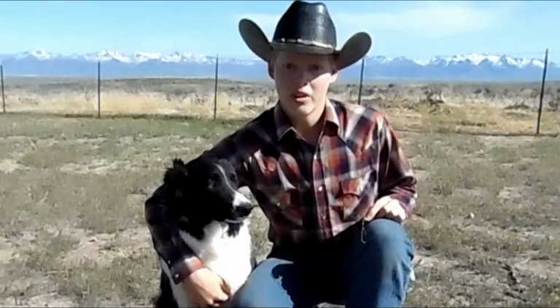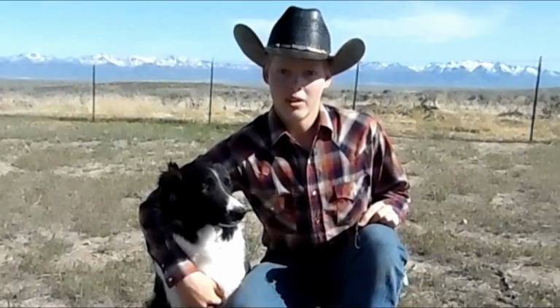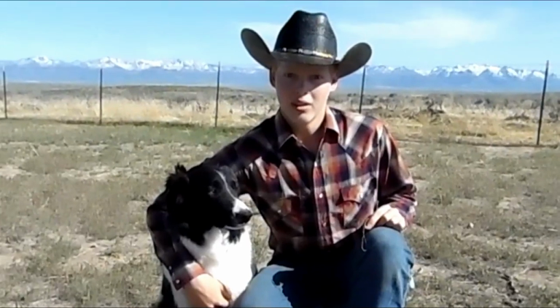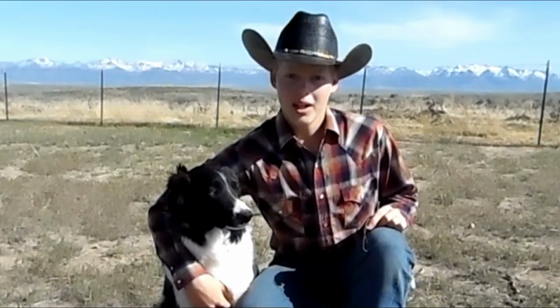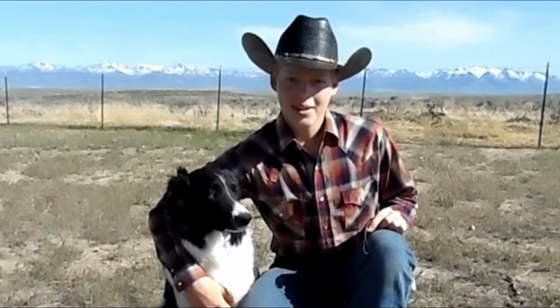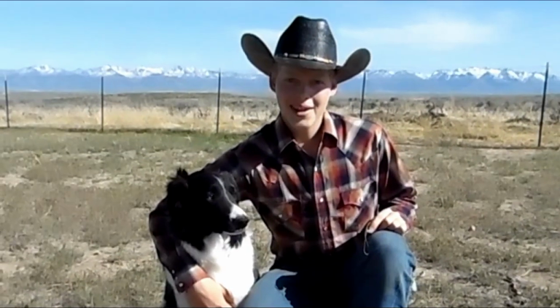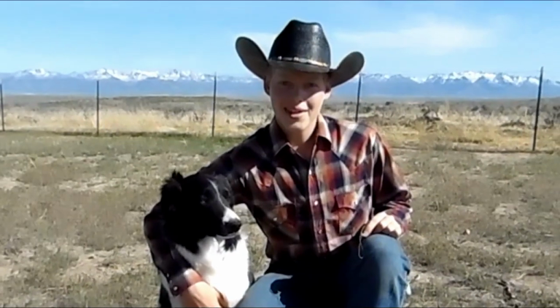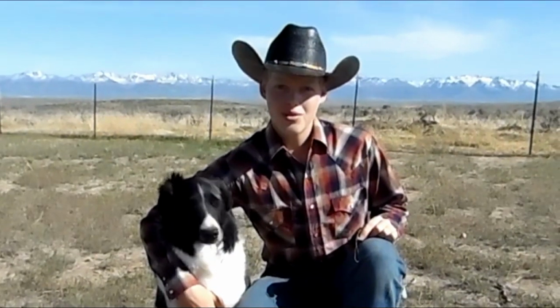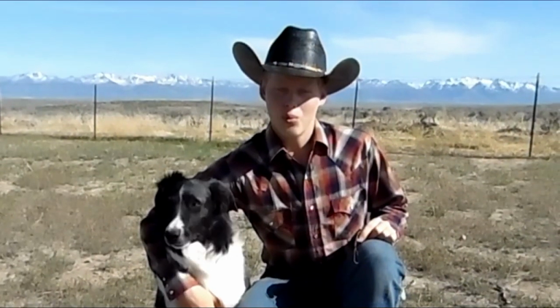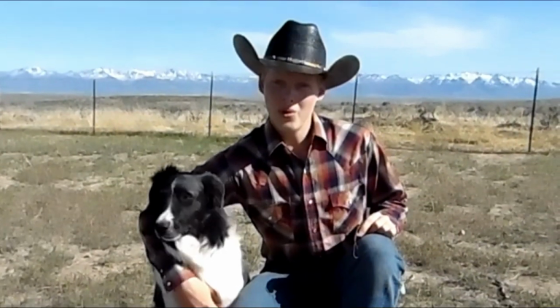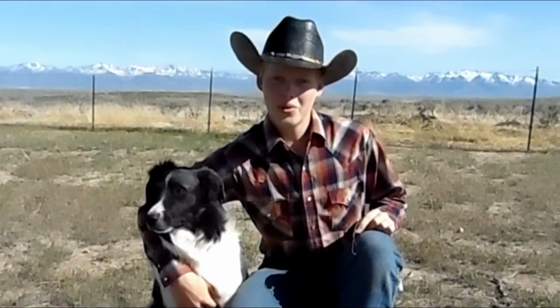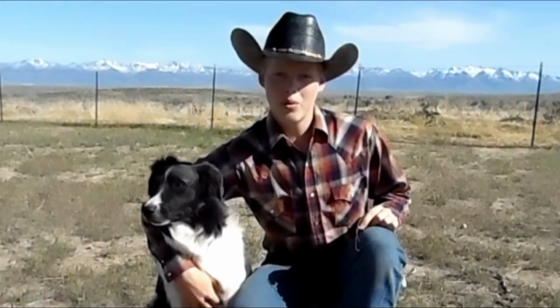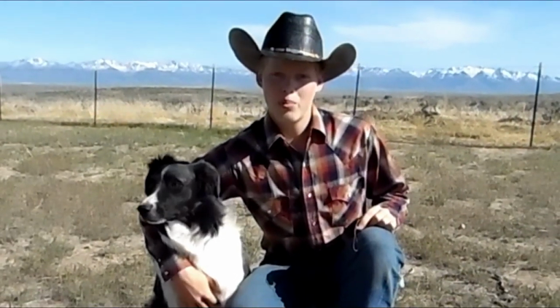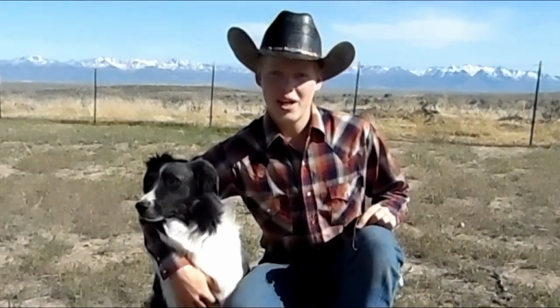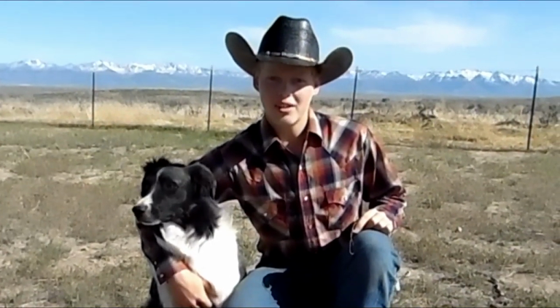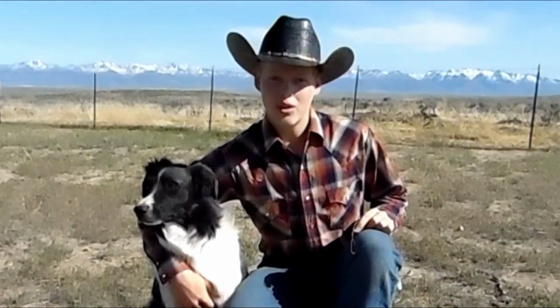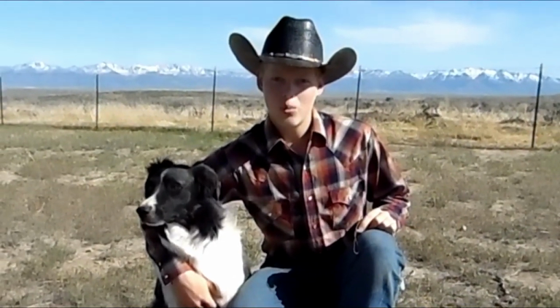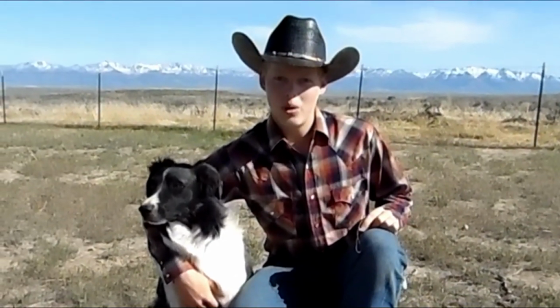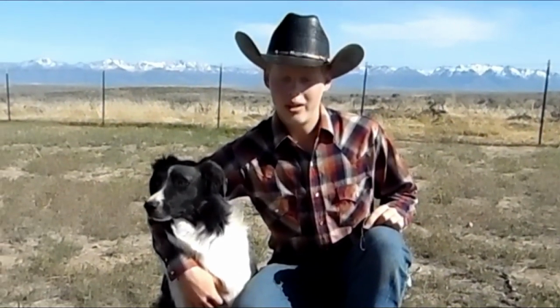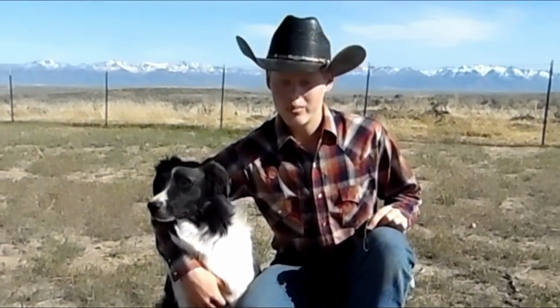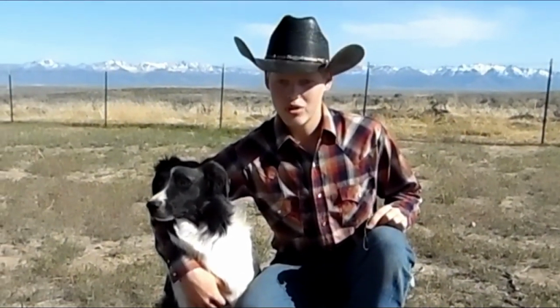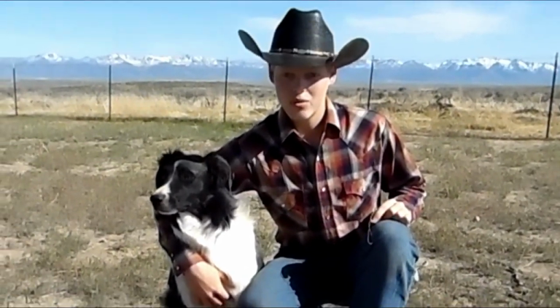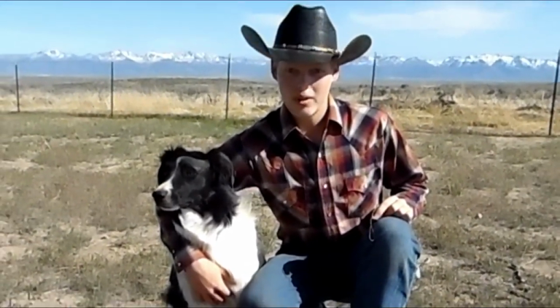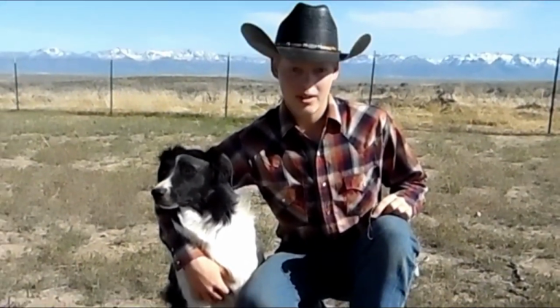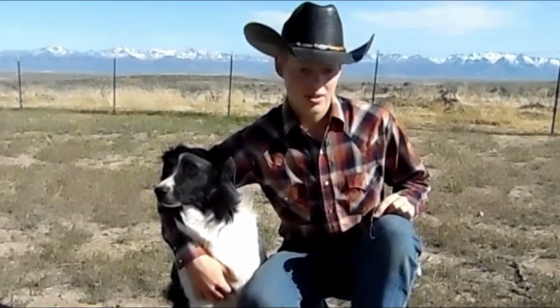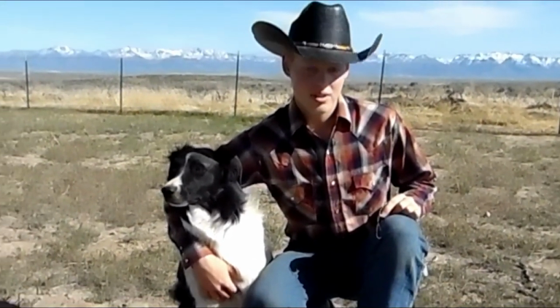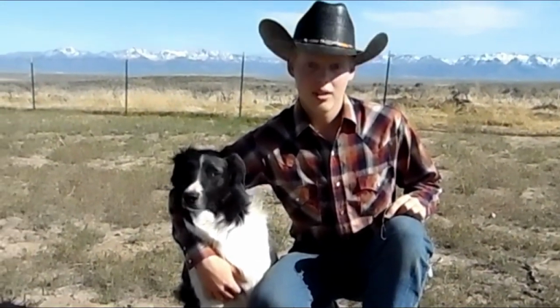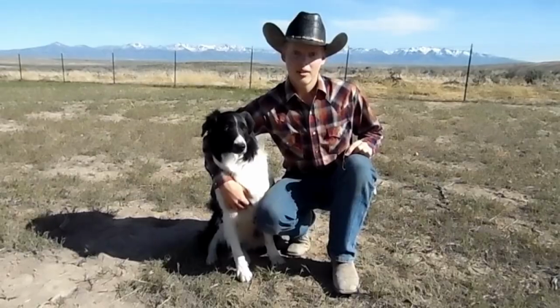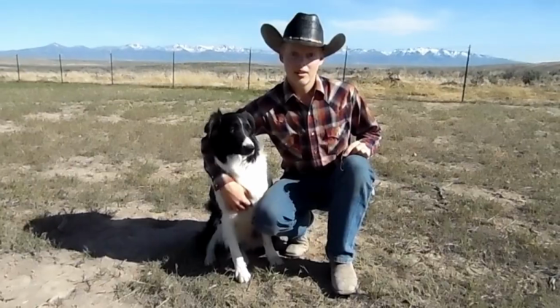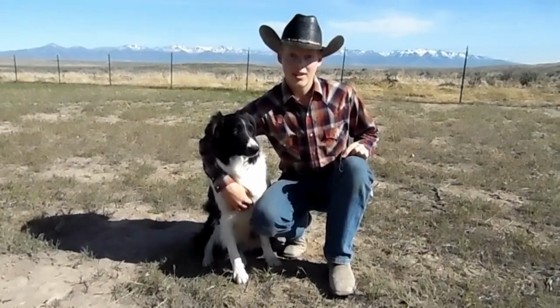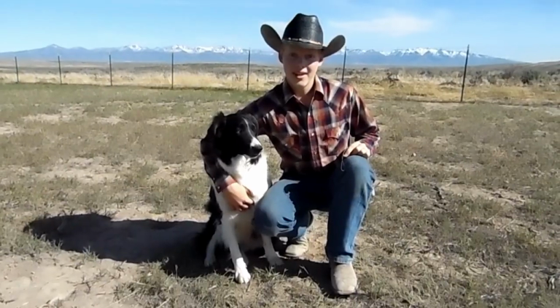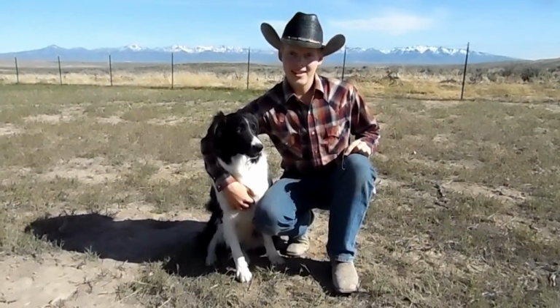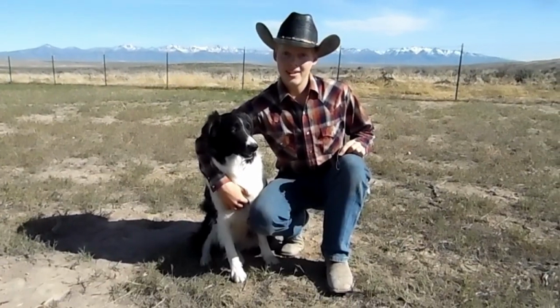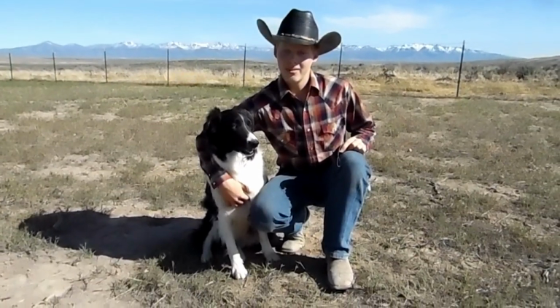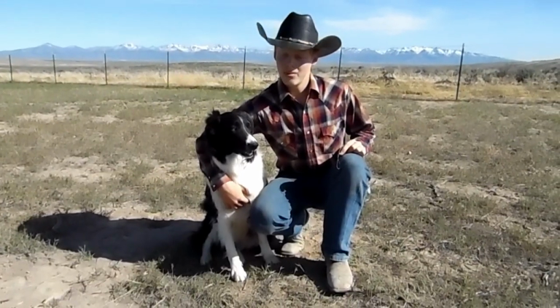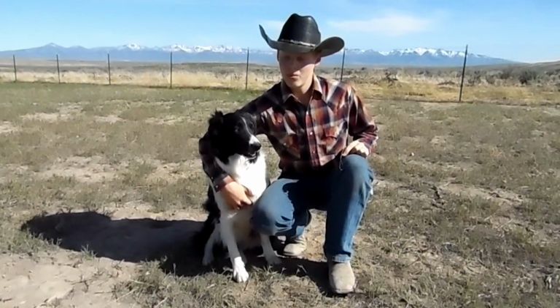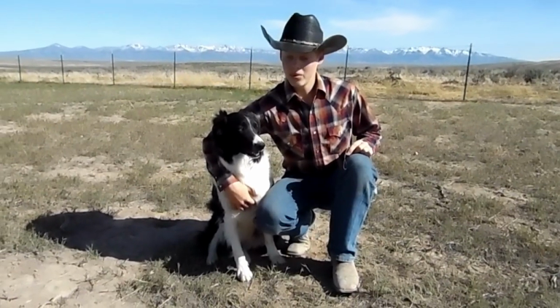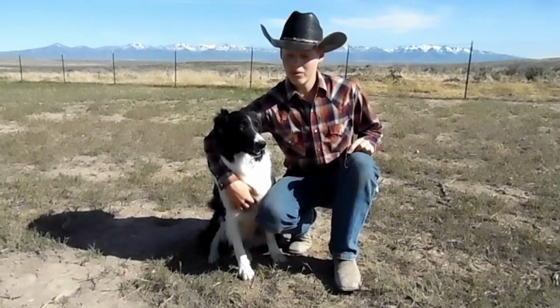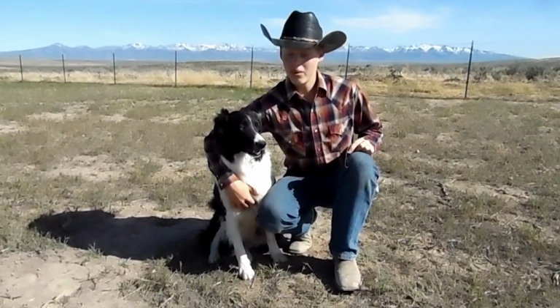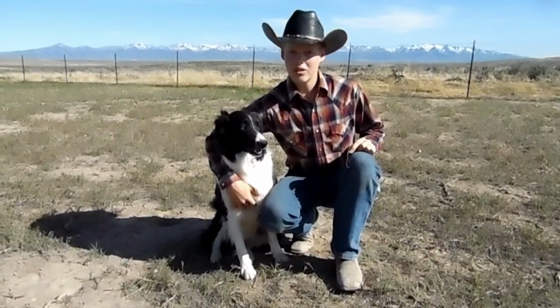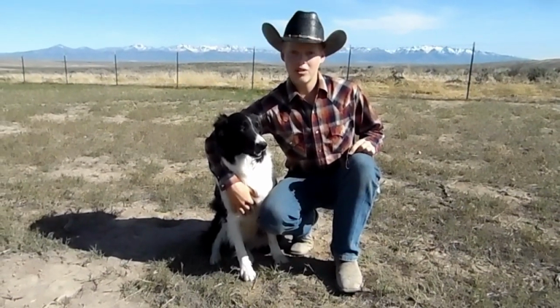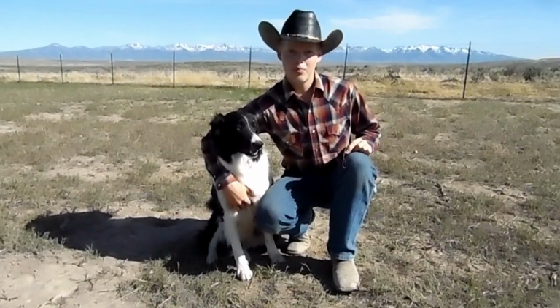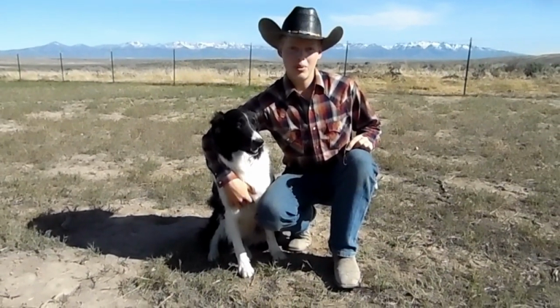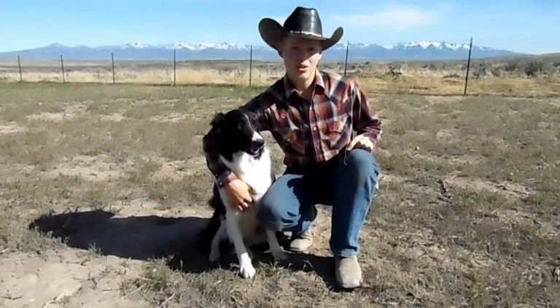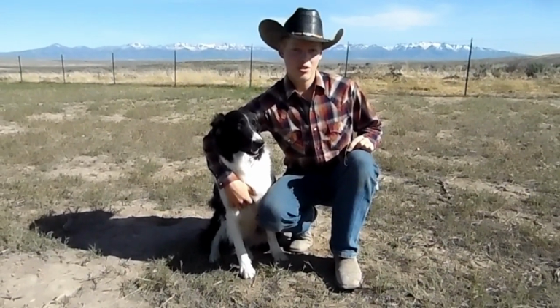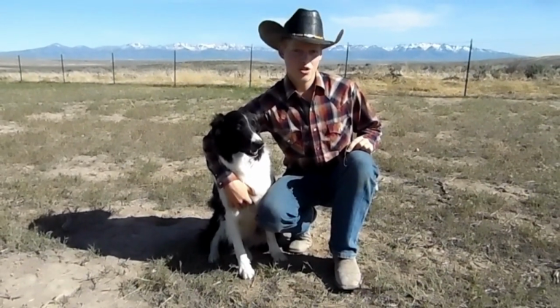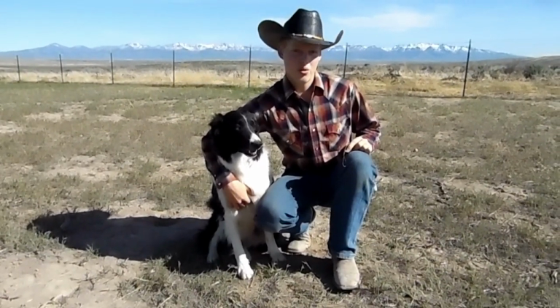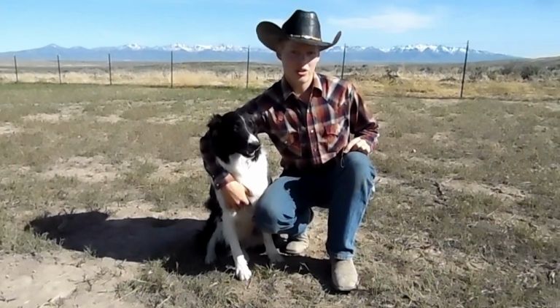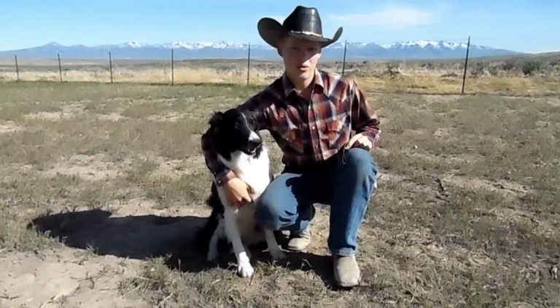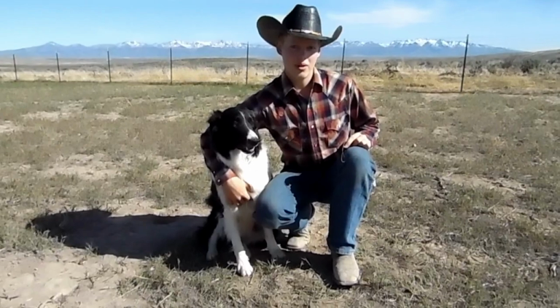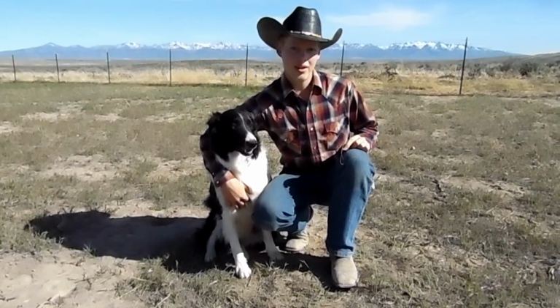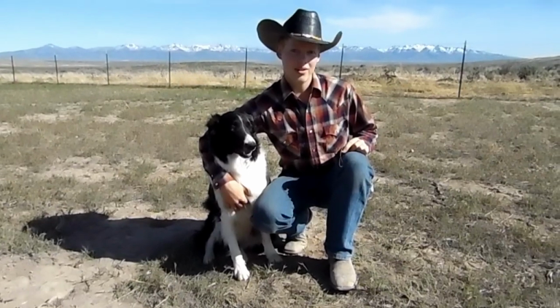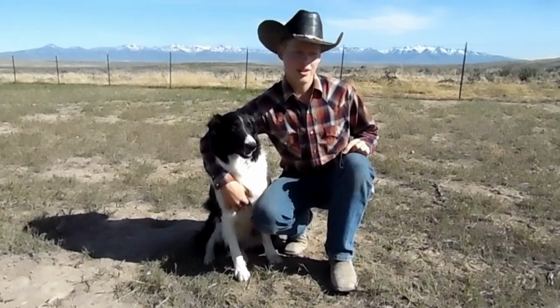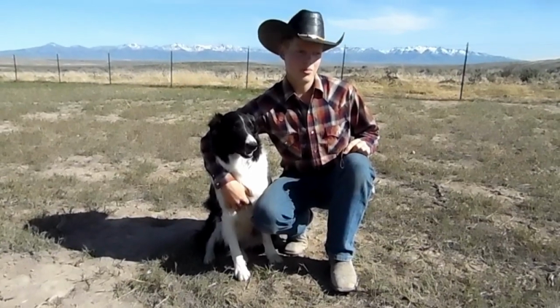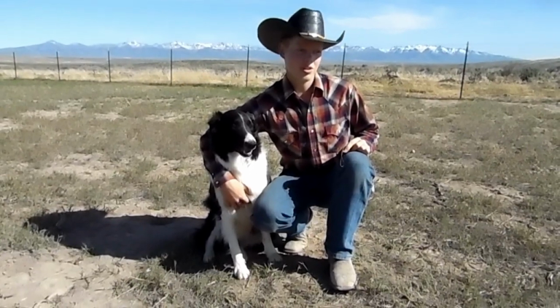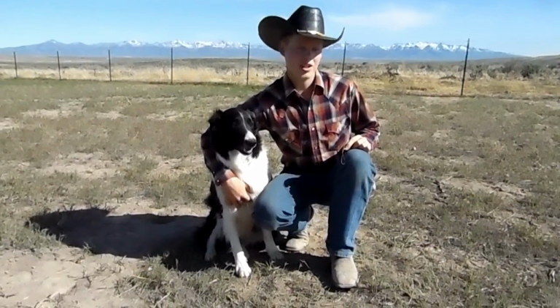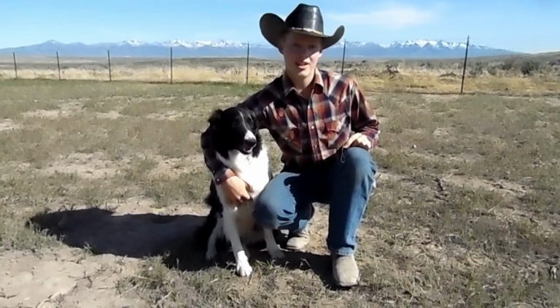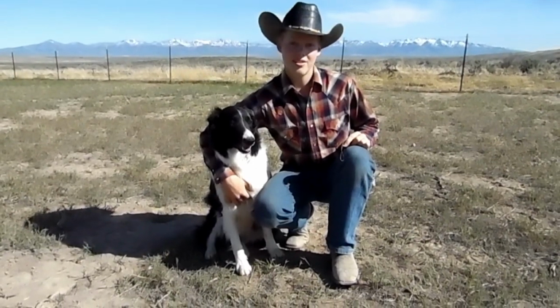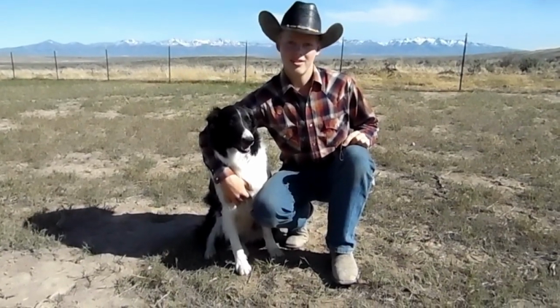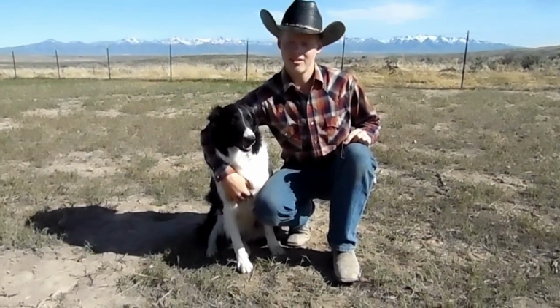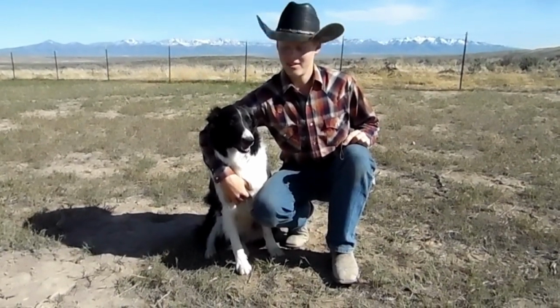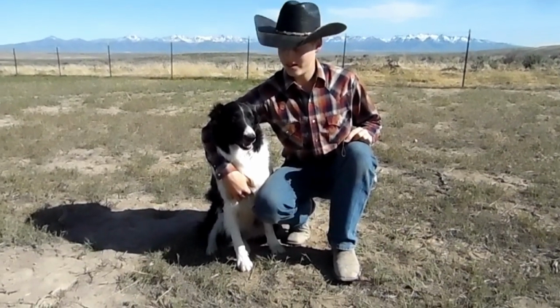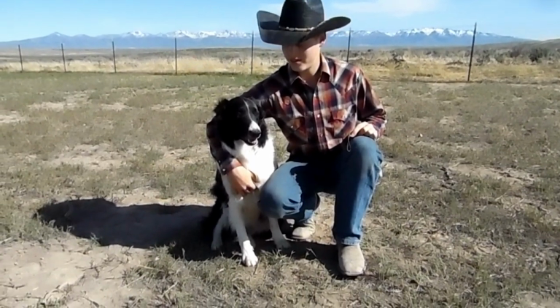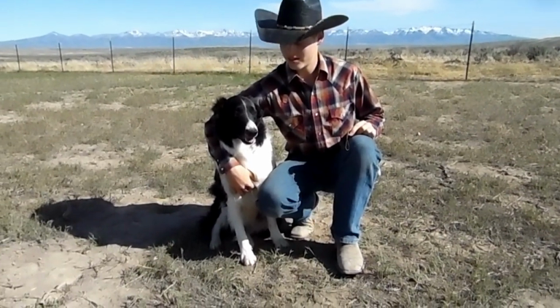Hi guys, welcome back to the Wild West Ranch today. We're going to be showing you how to hypnotize a dog.